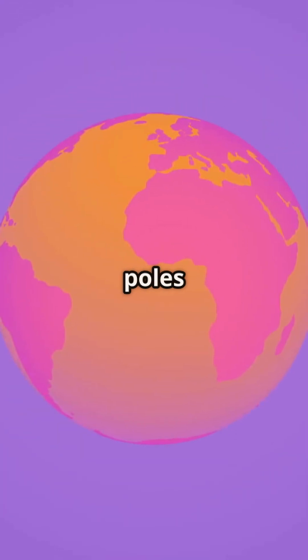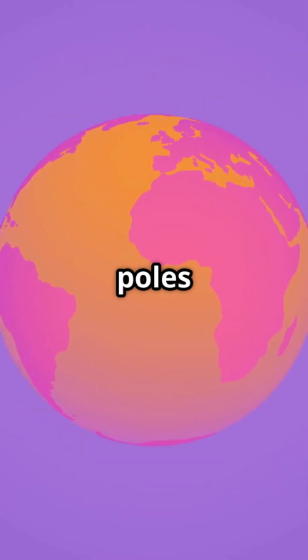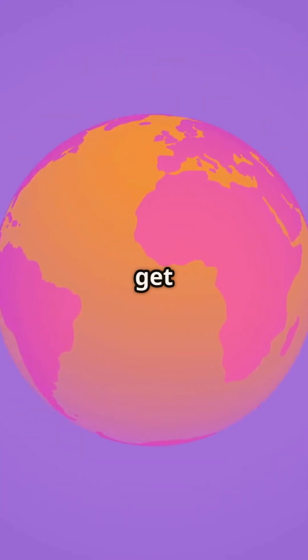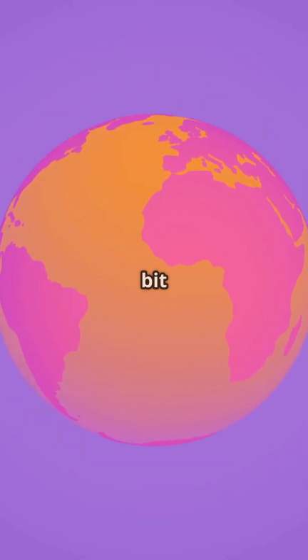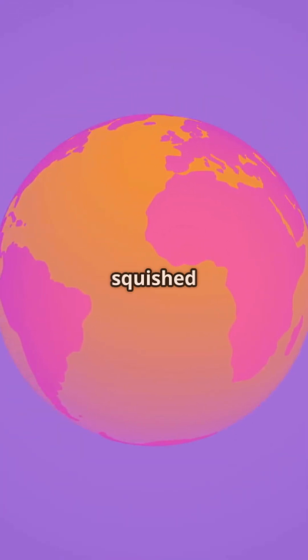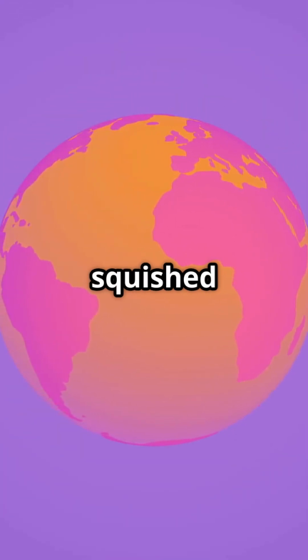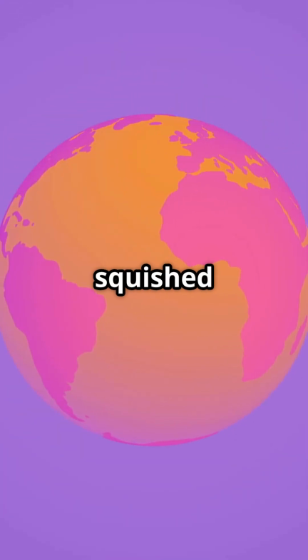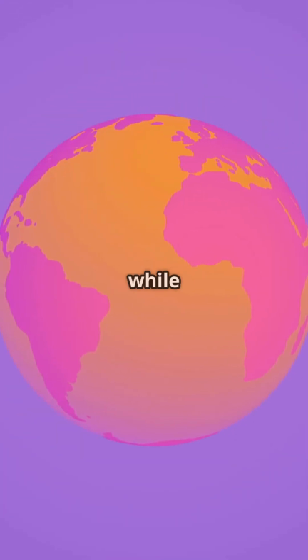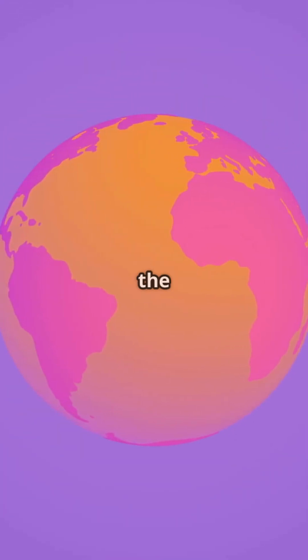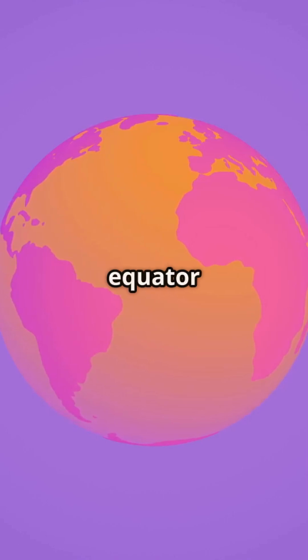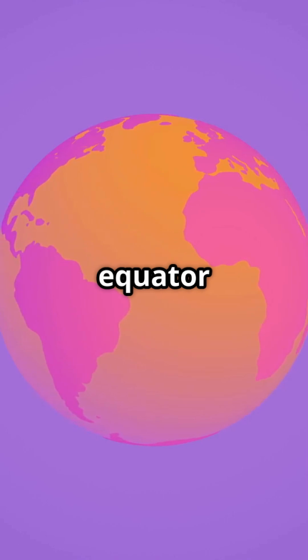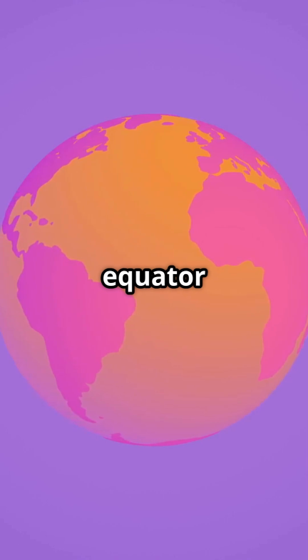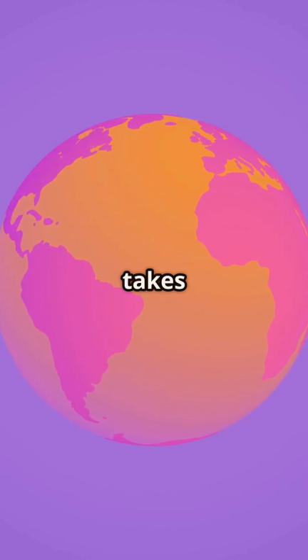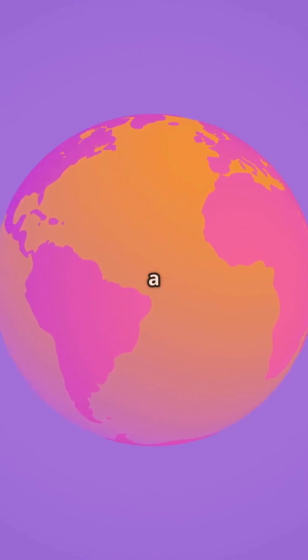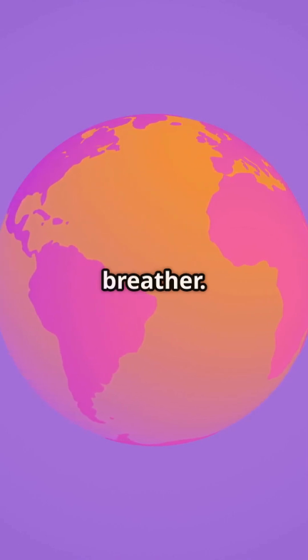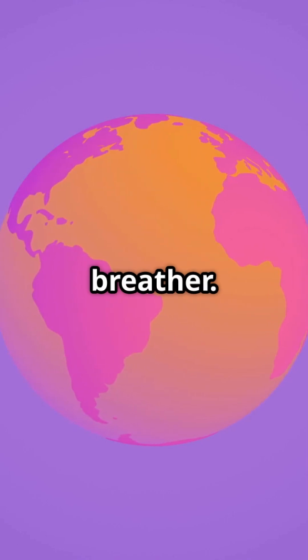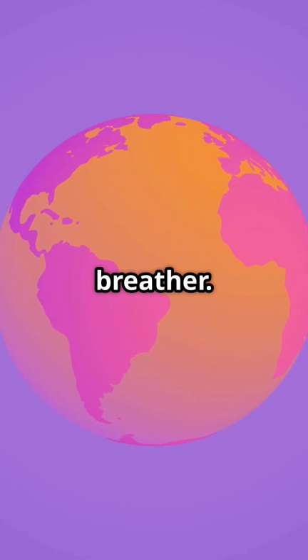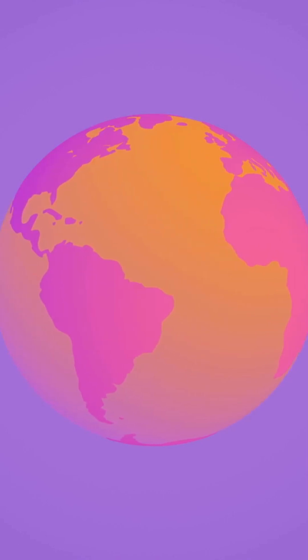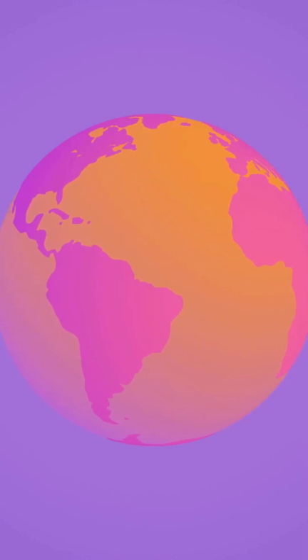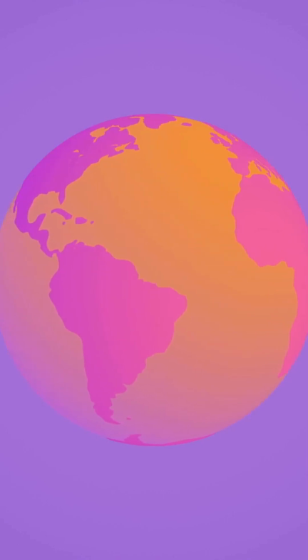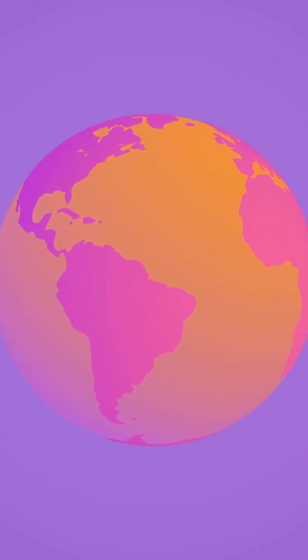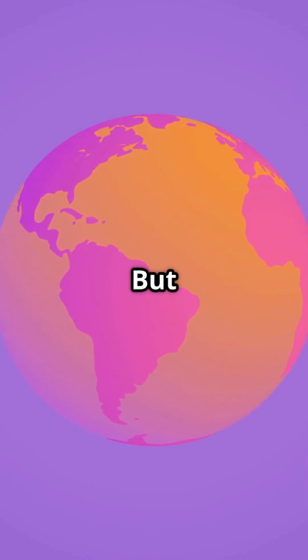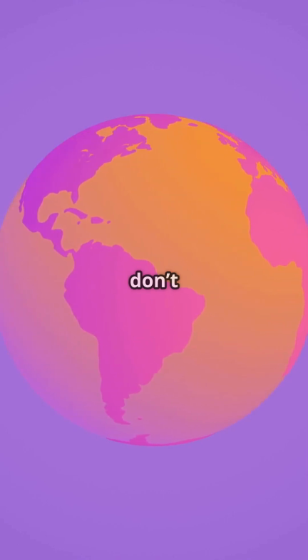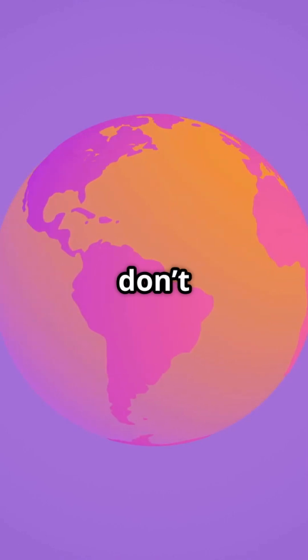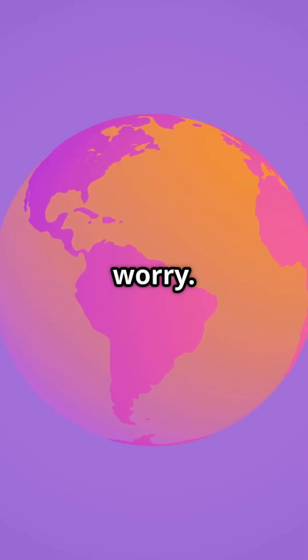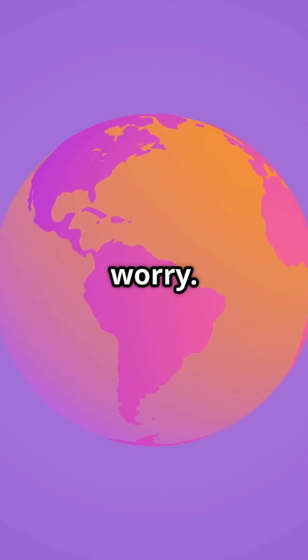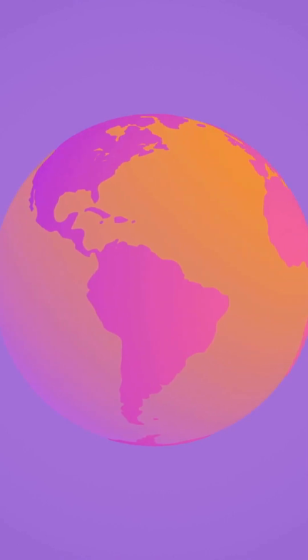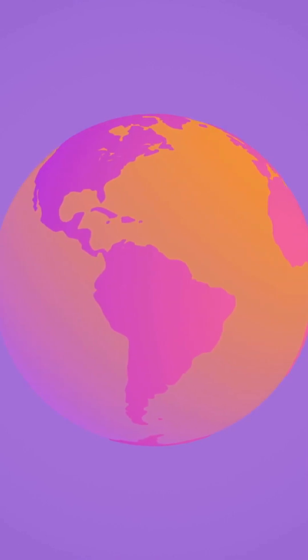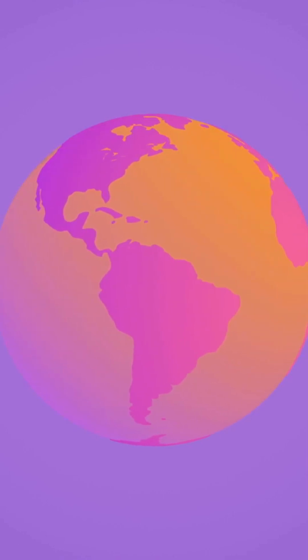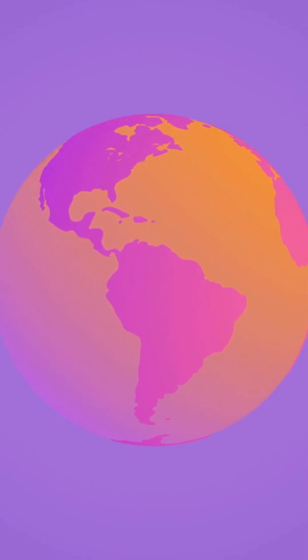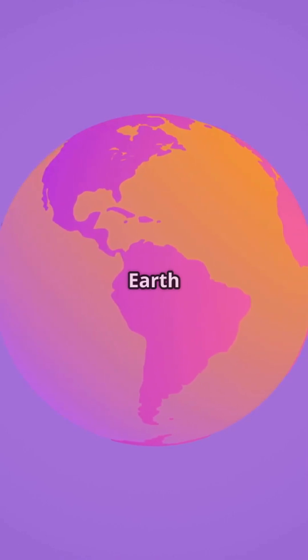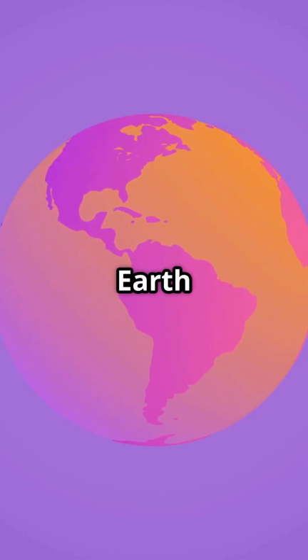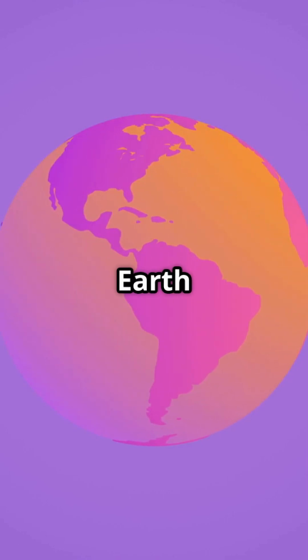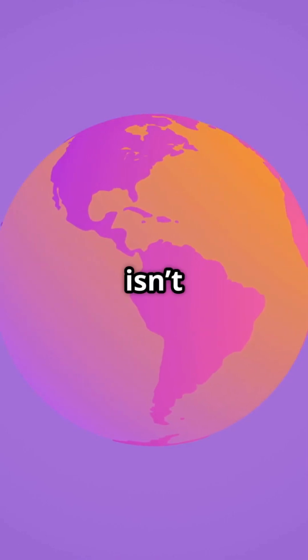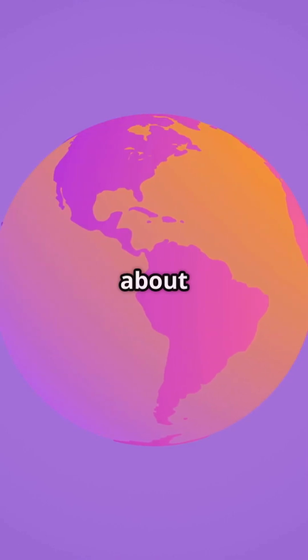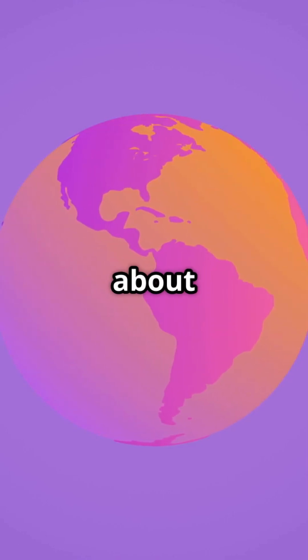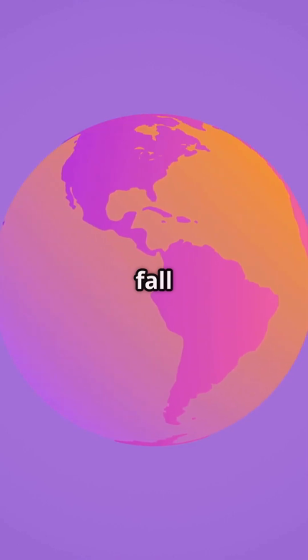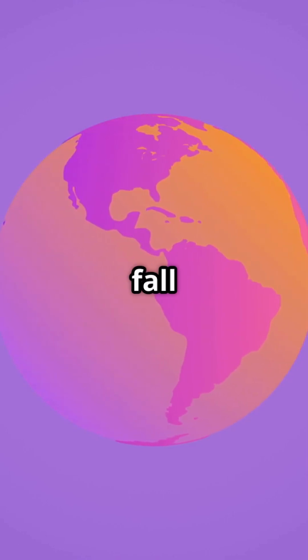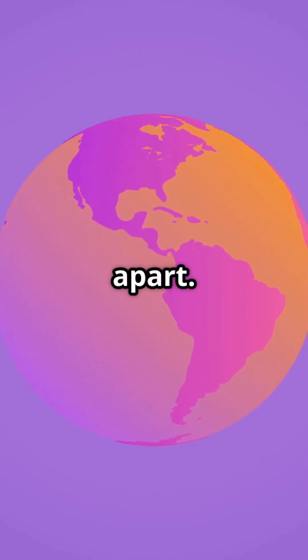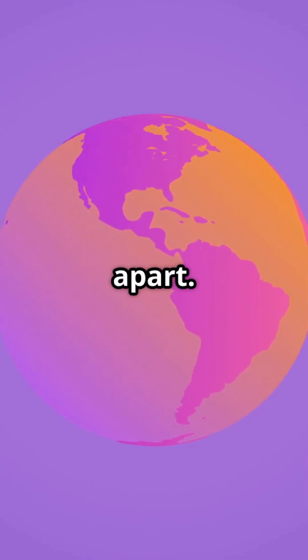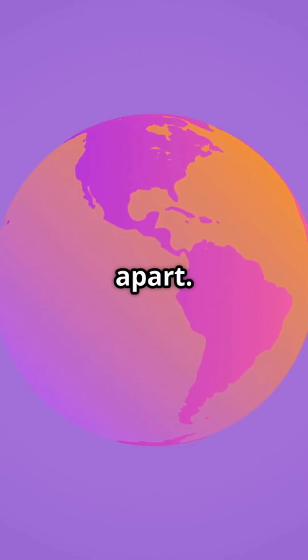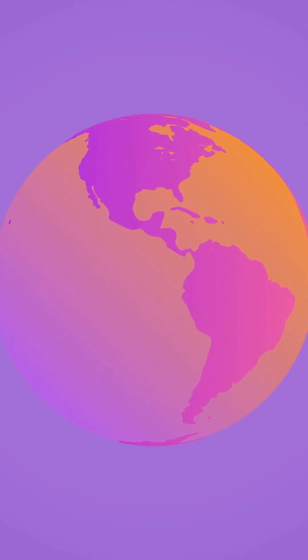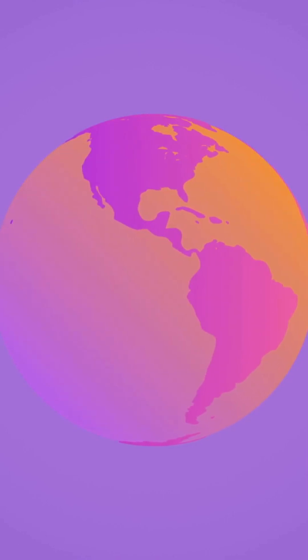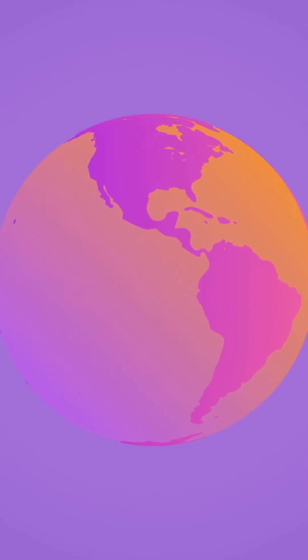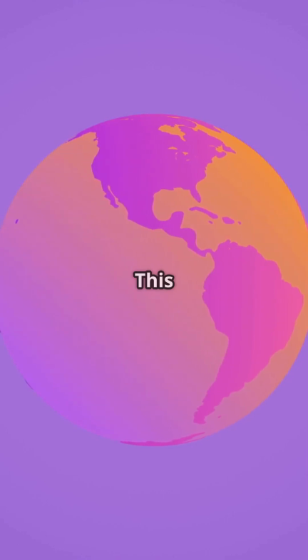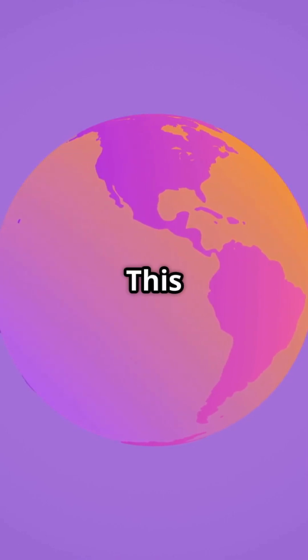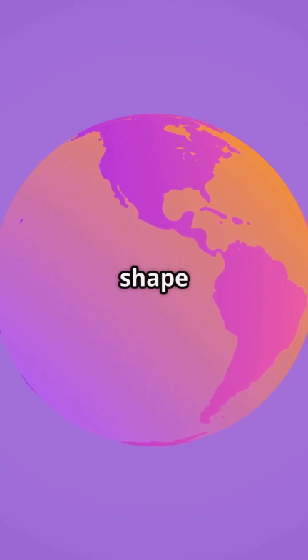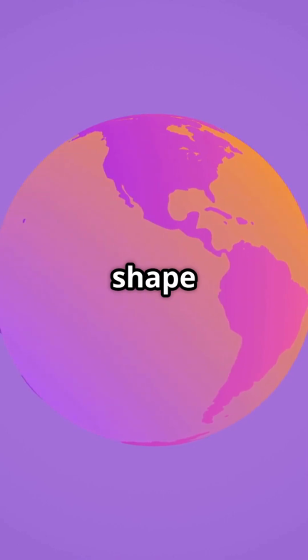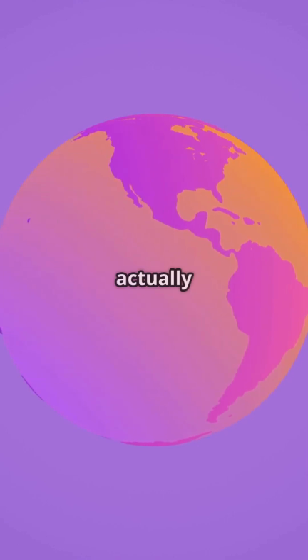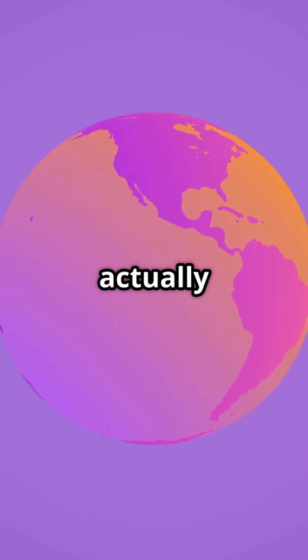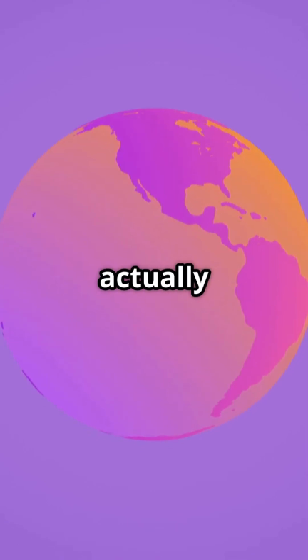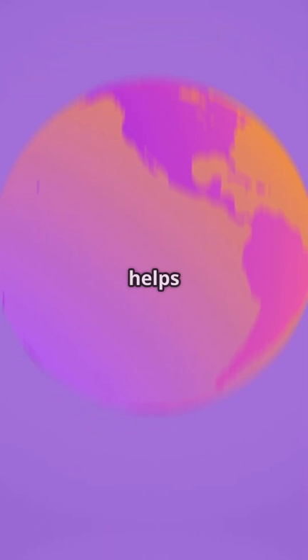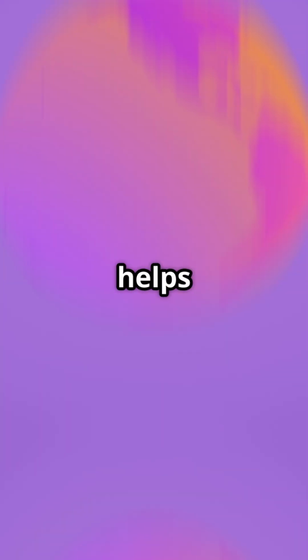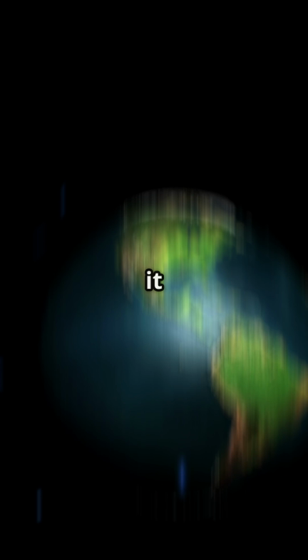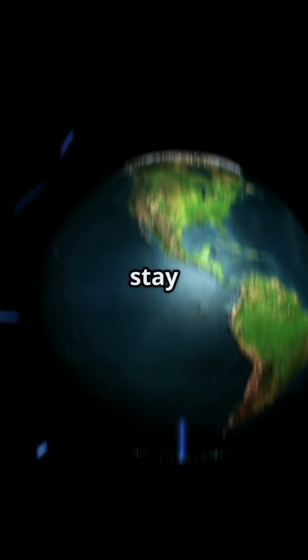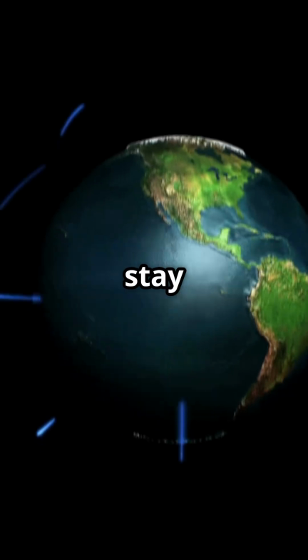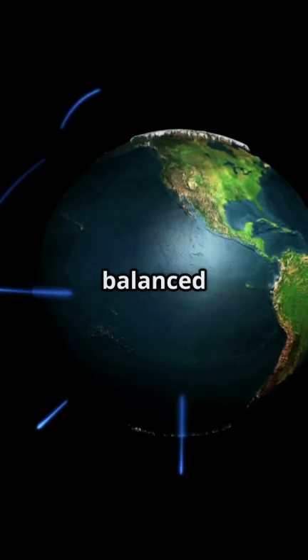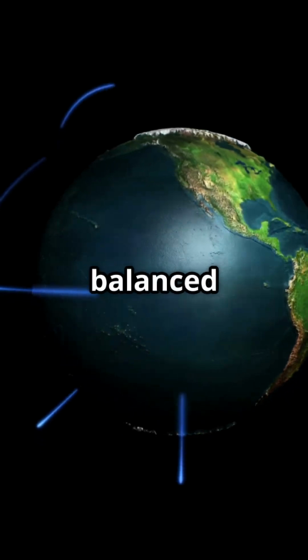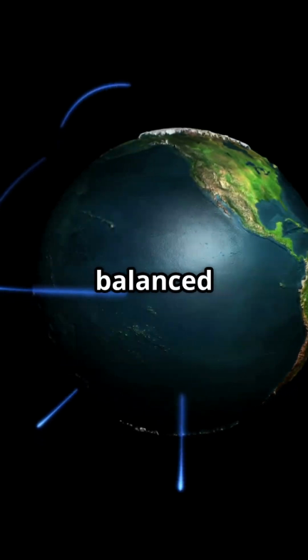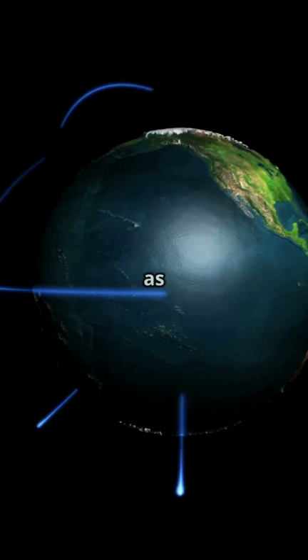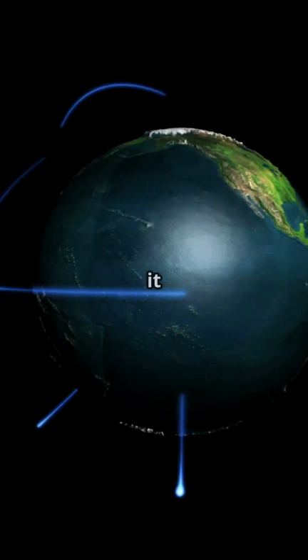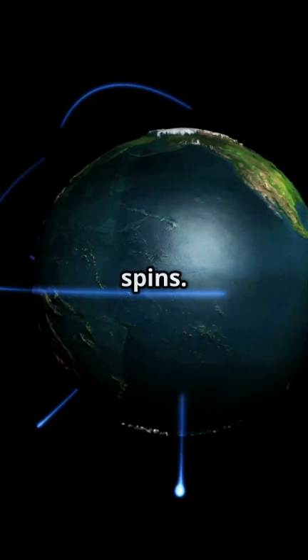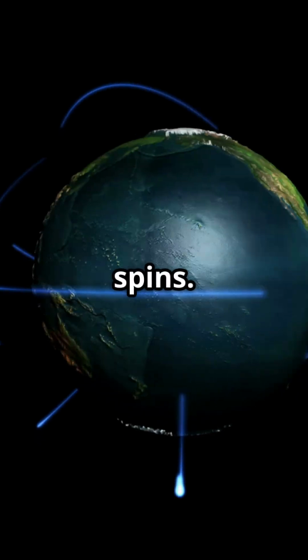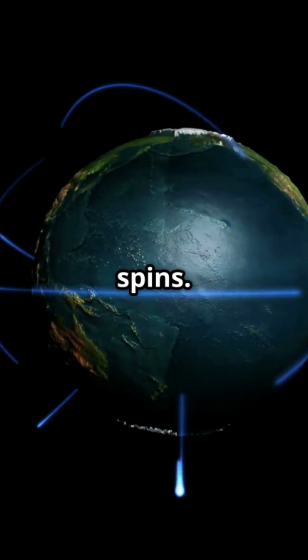So the poles get a bit squished while the equator takes a breather. But don't worry — Earth isn't about to fall apart. This shape actually helps it stay balanced as it spins.